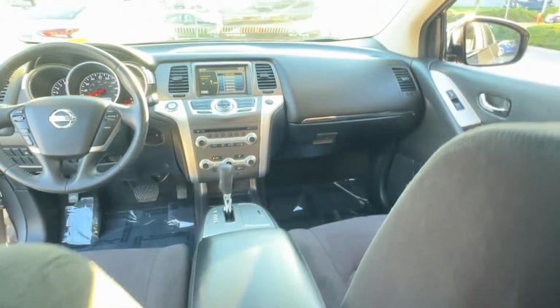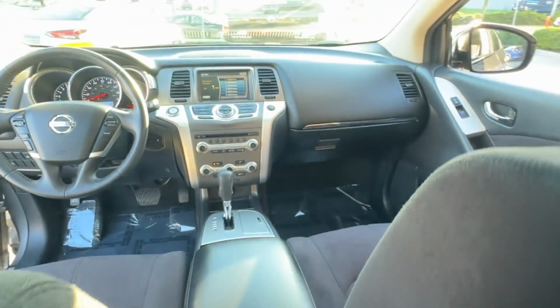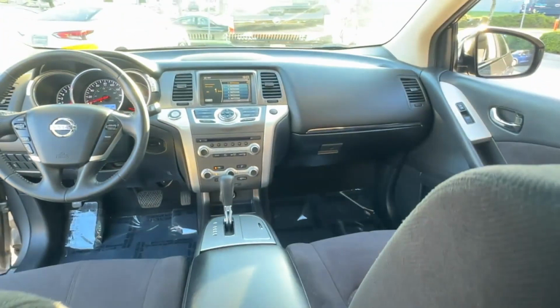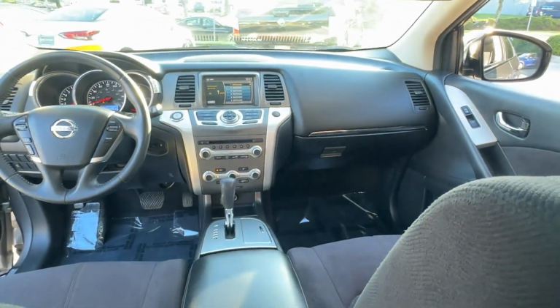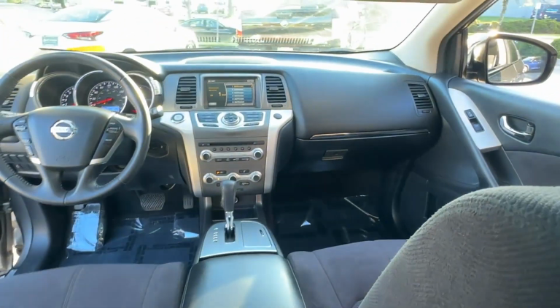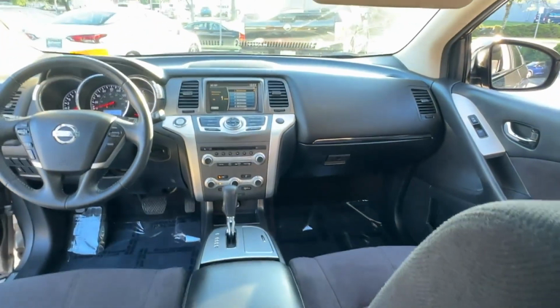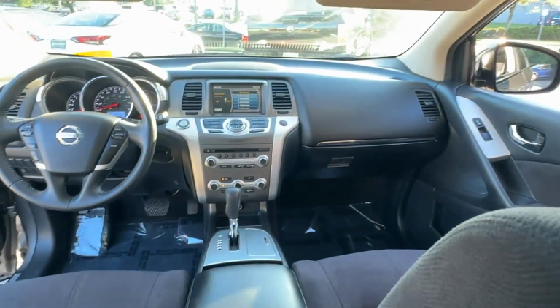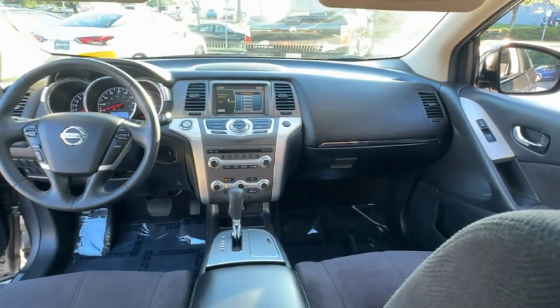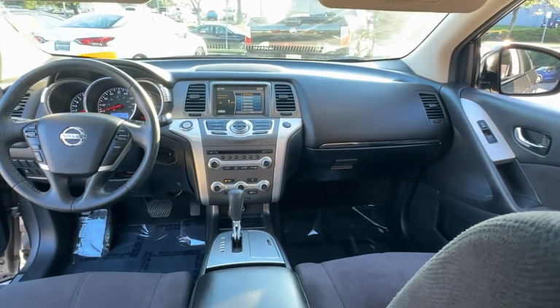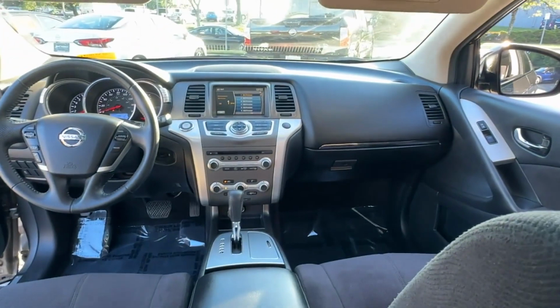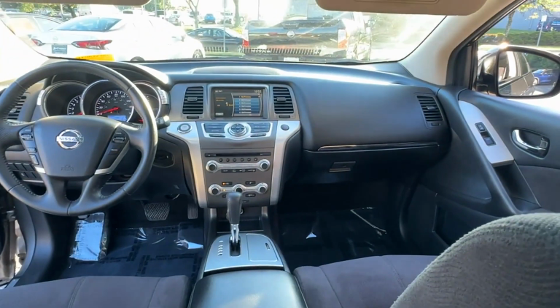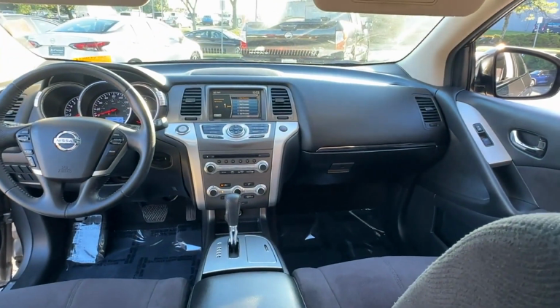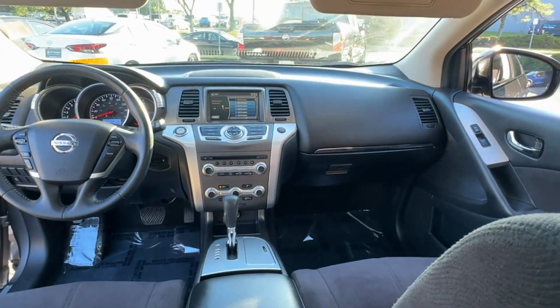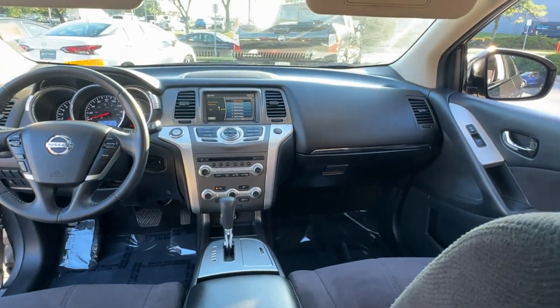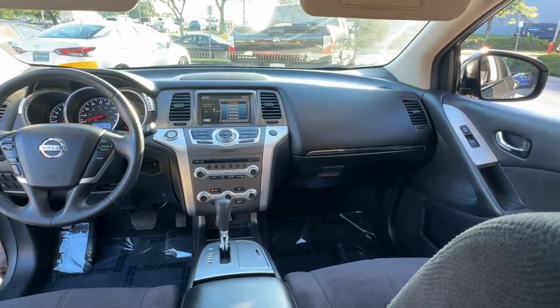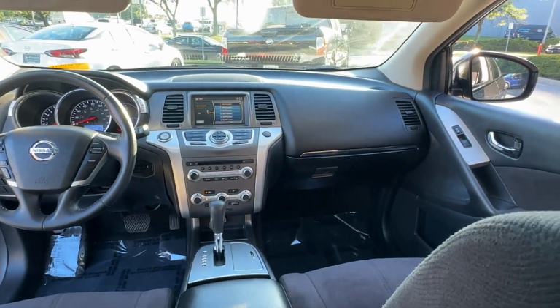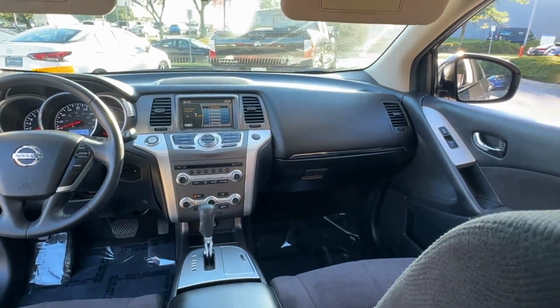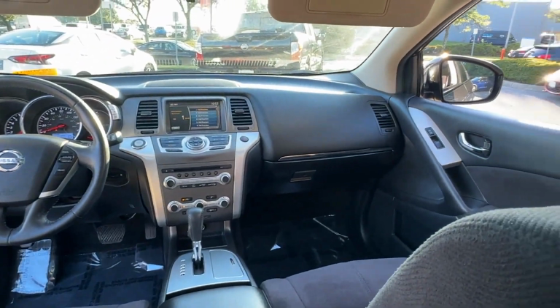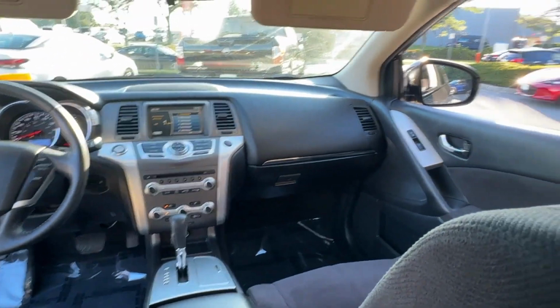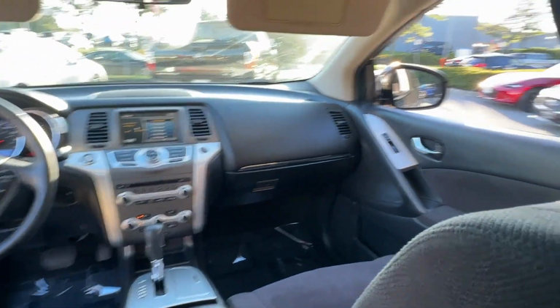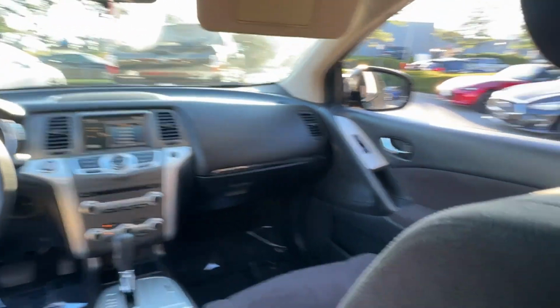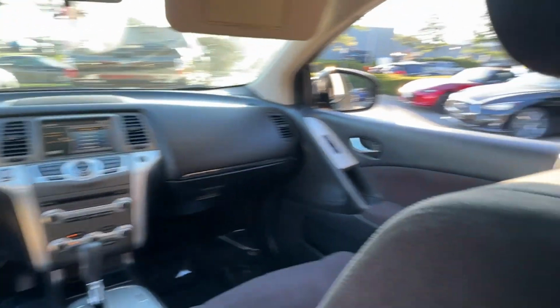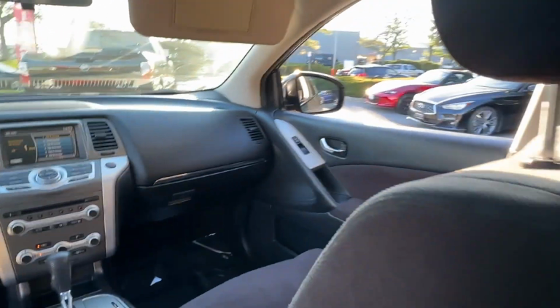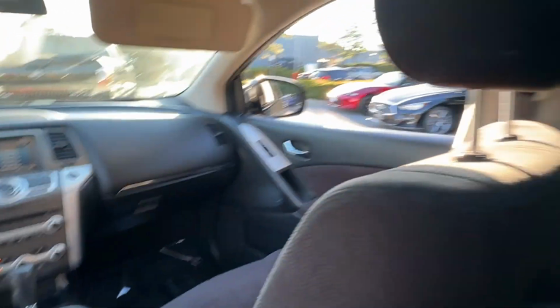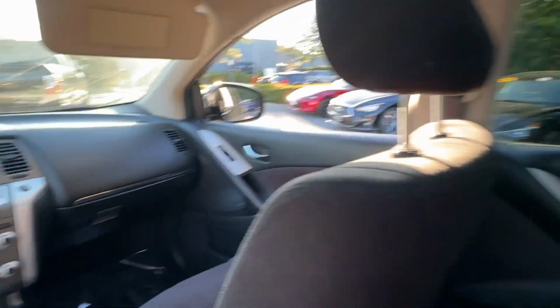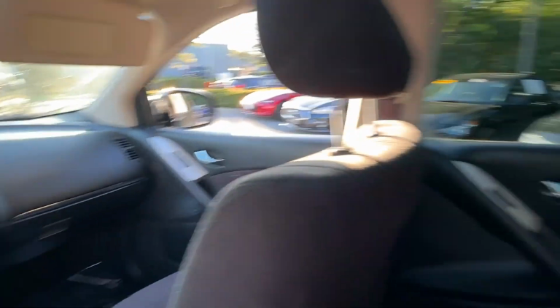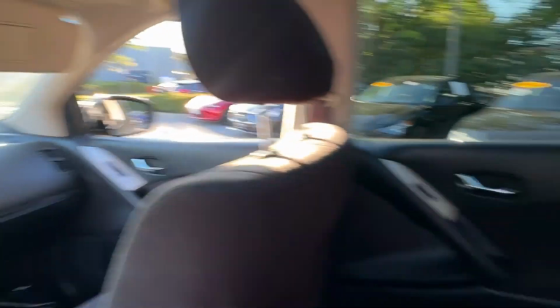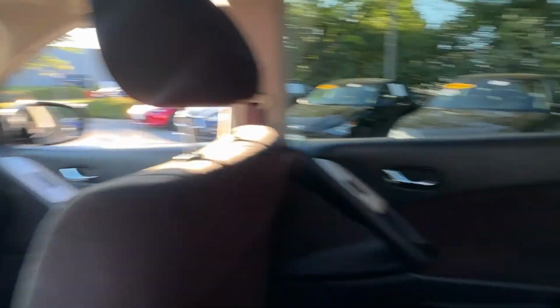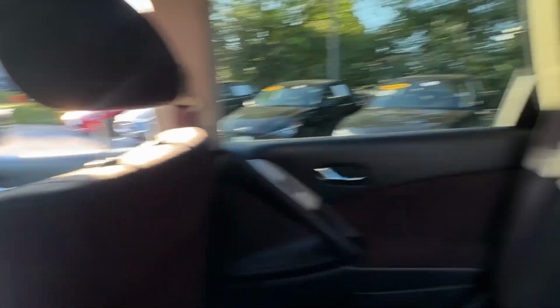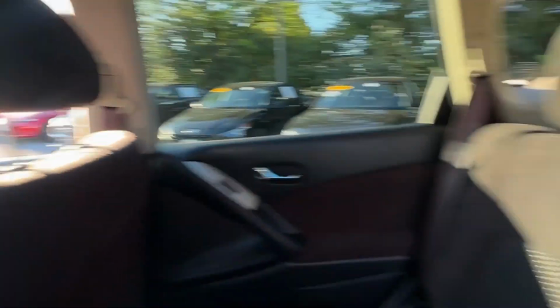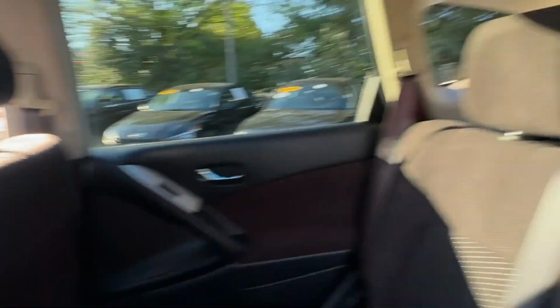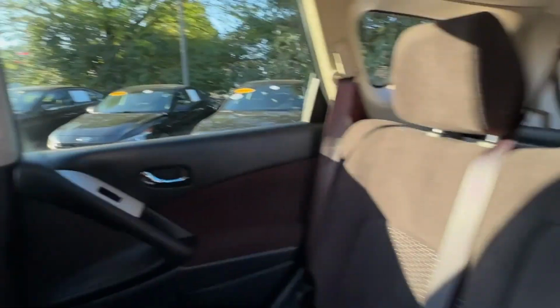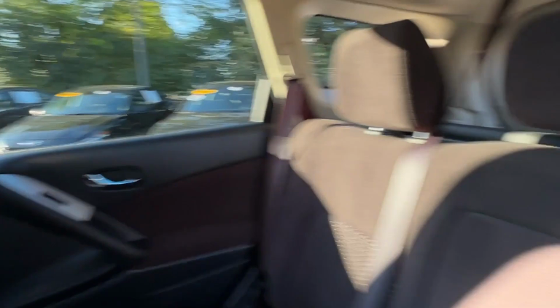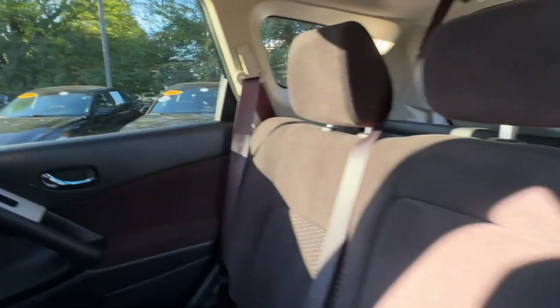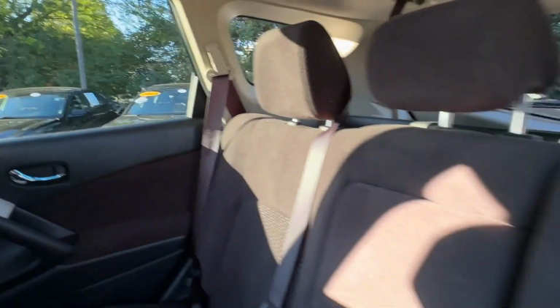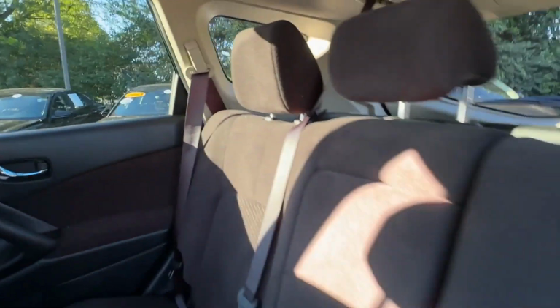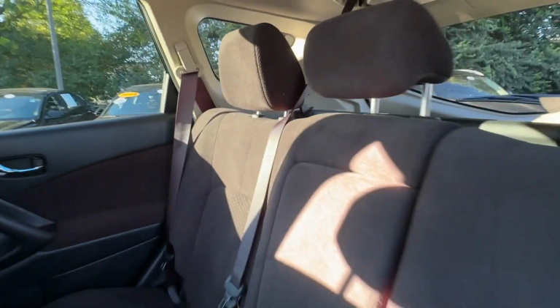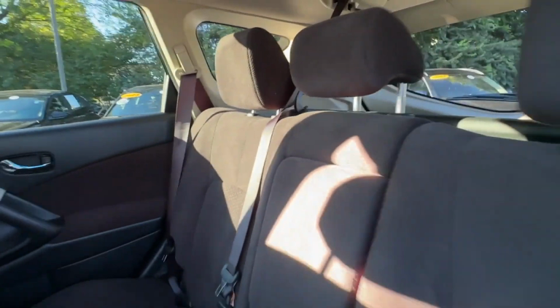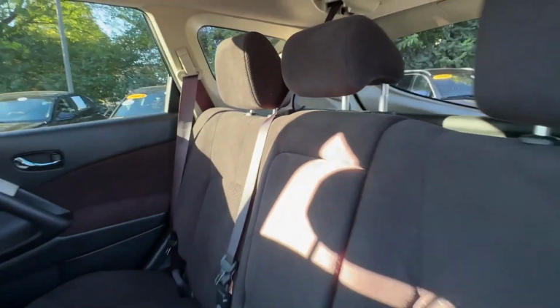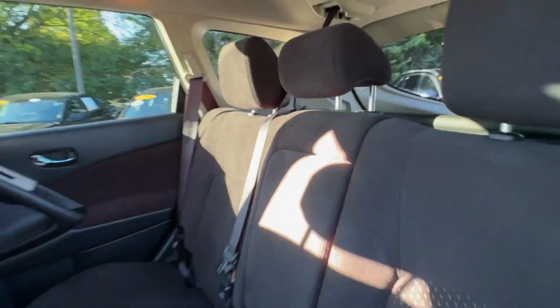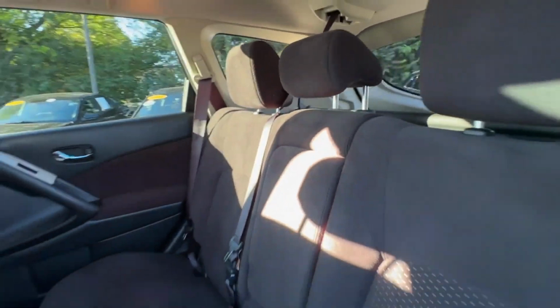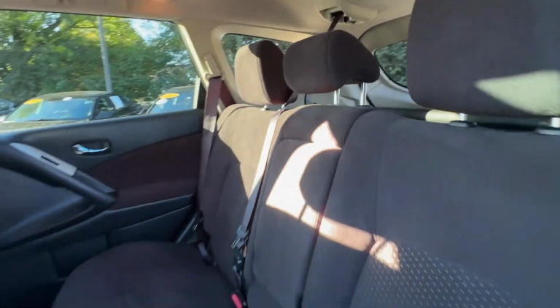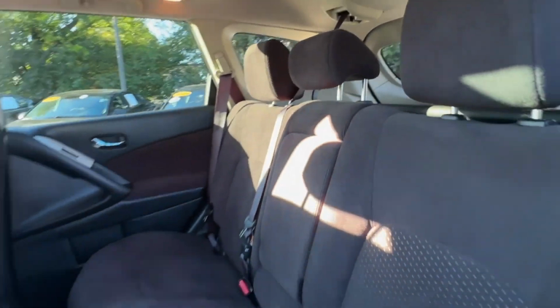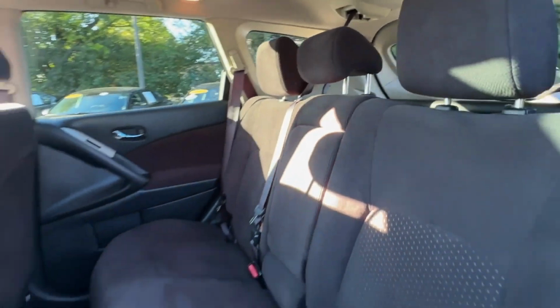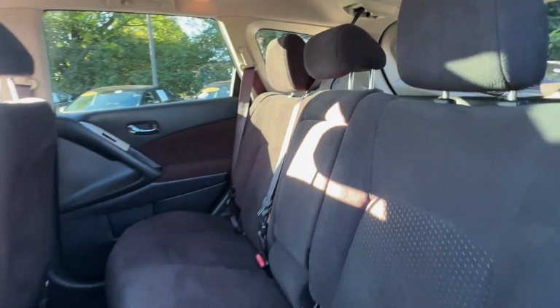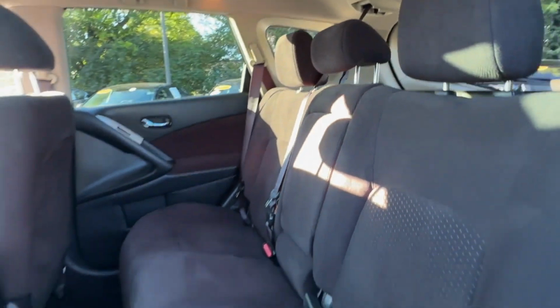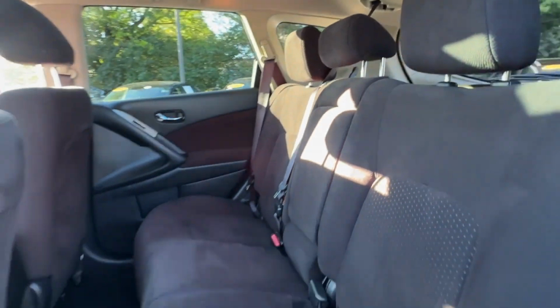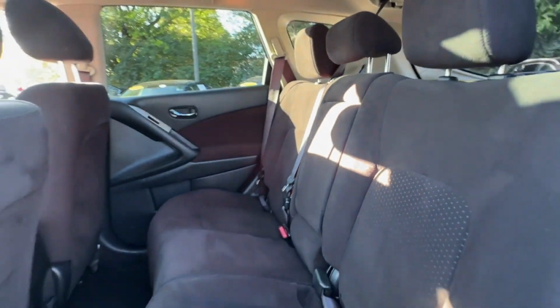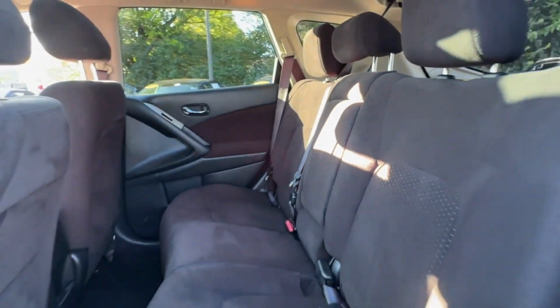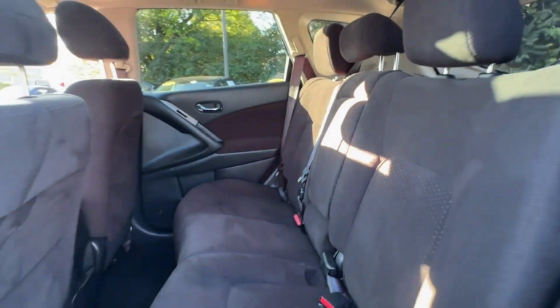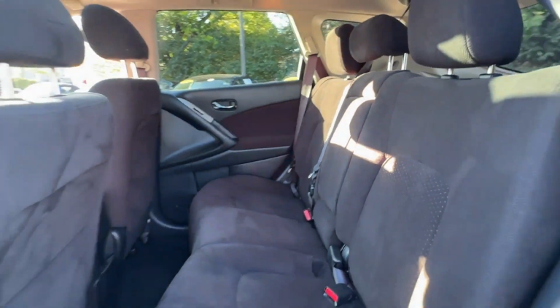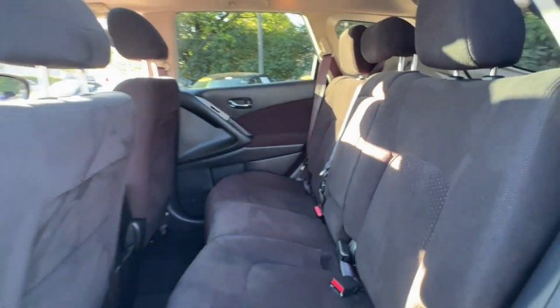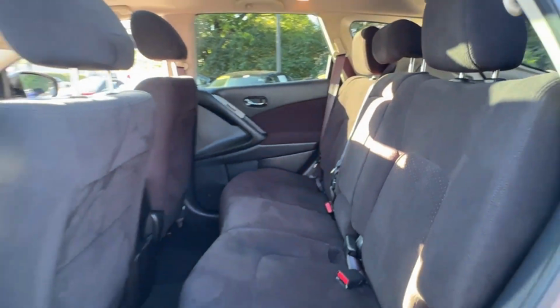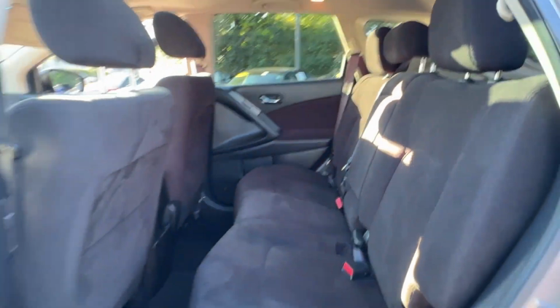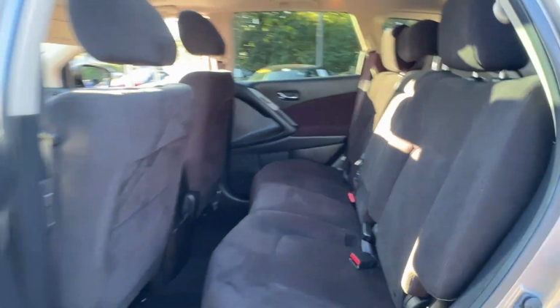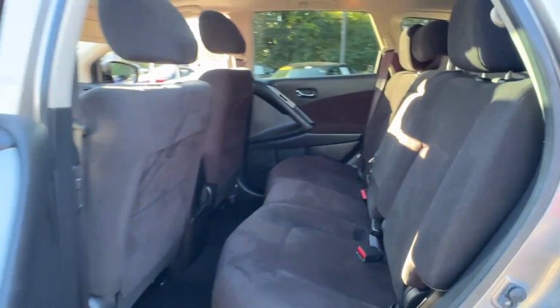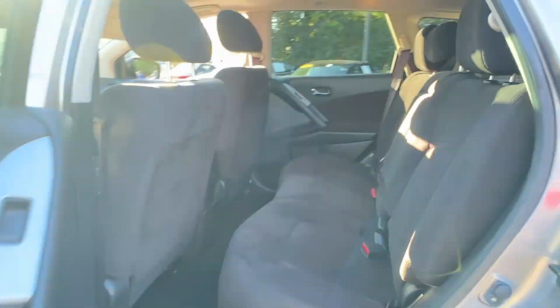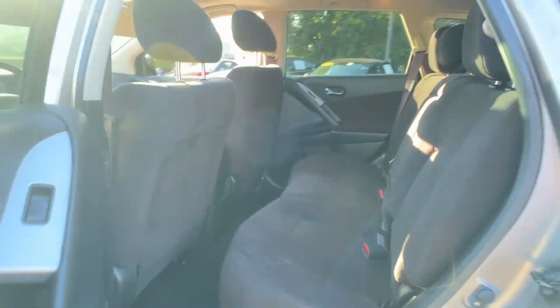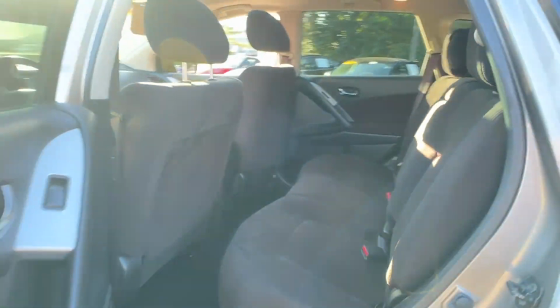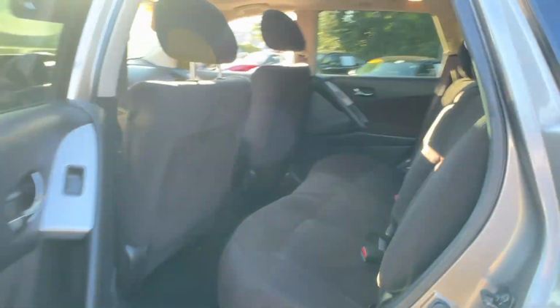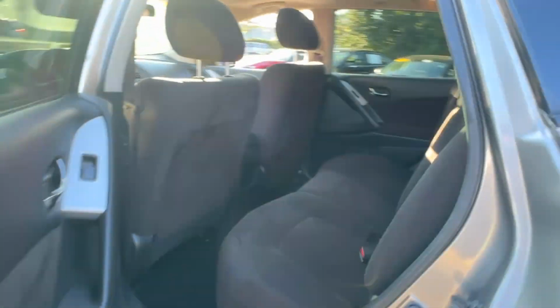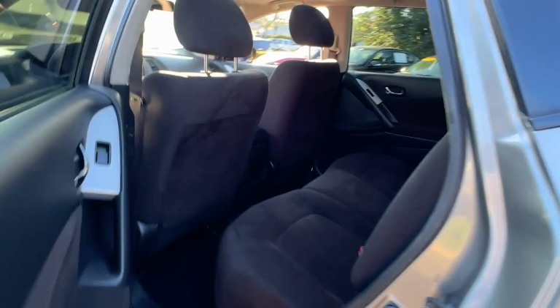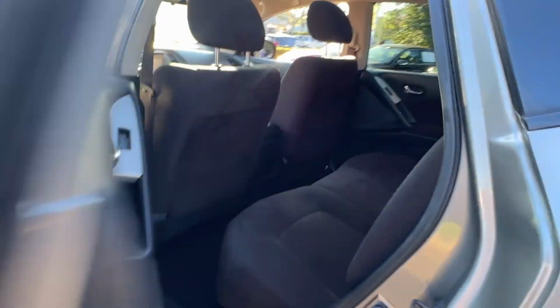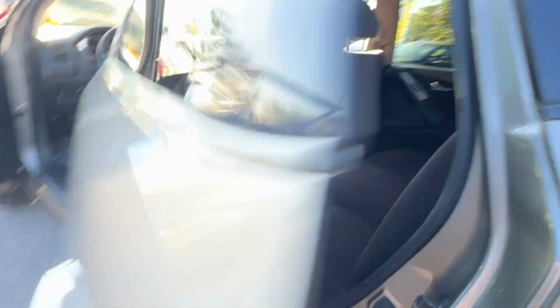Bluetooth, brake assist, keyless start, power outlet. Stop by the showroom for a test drive.